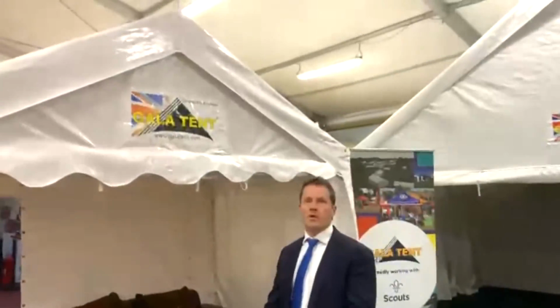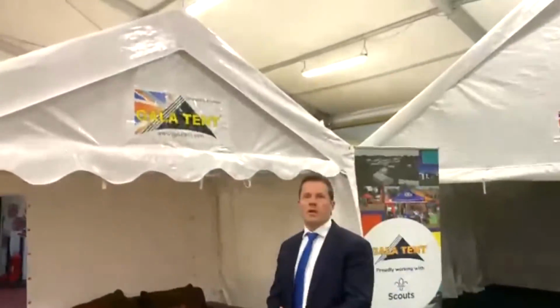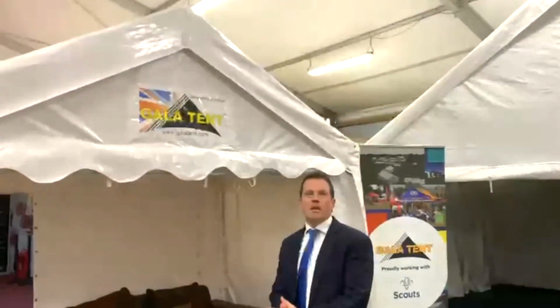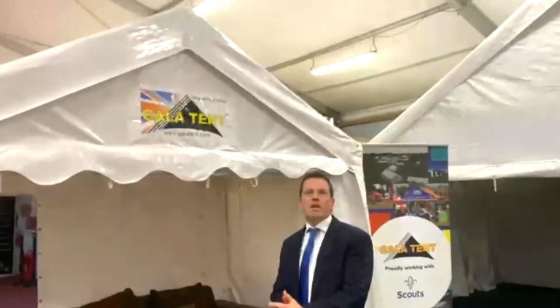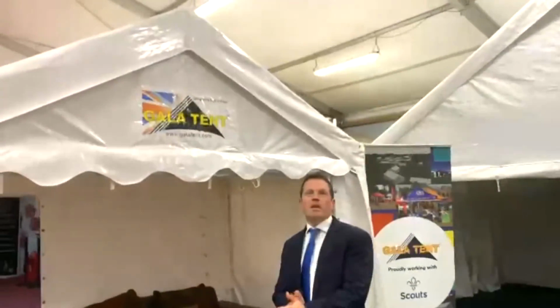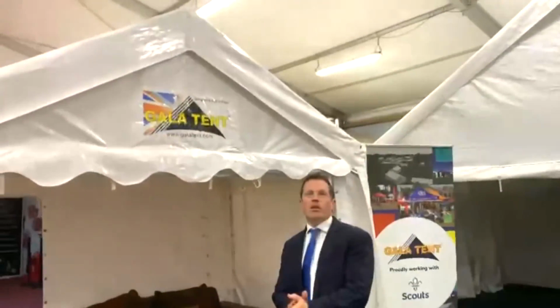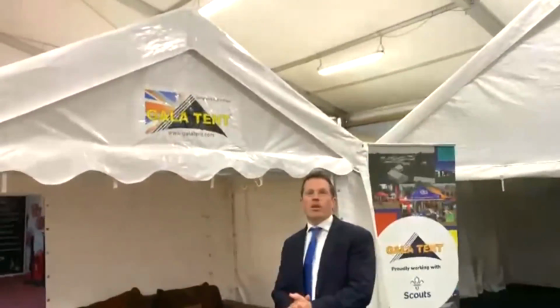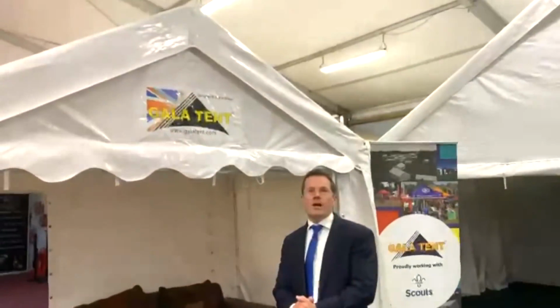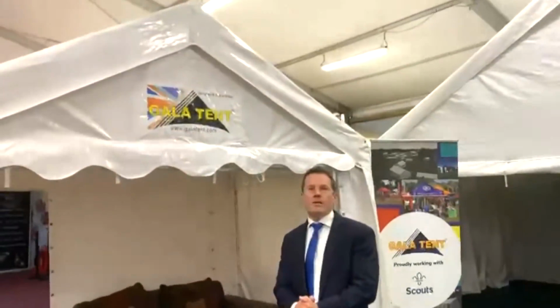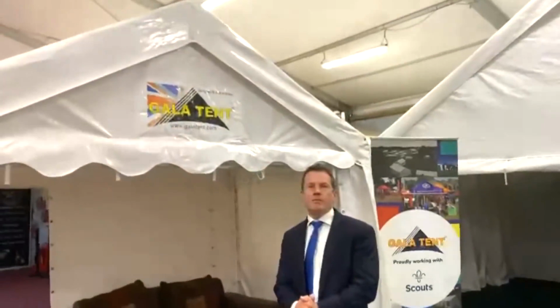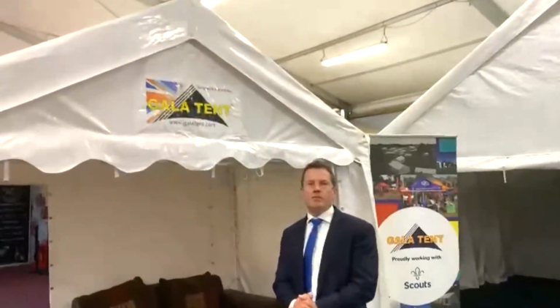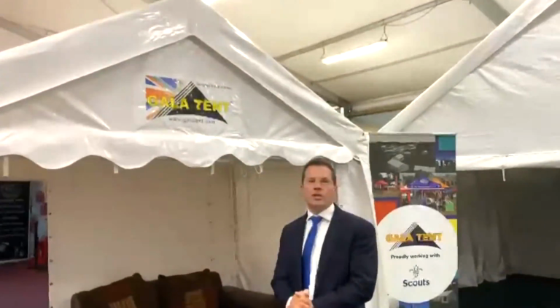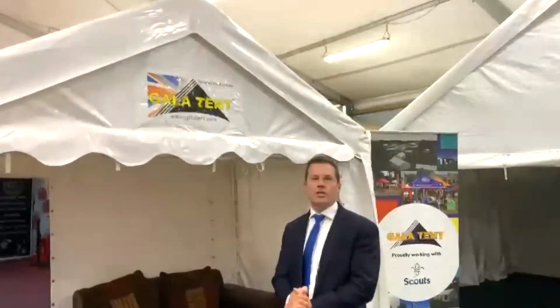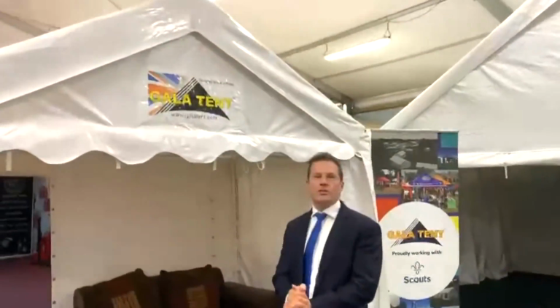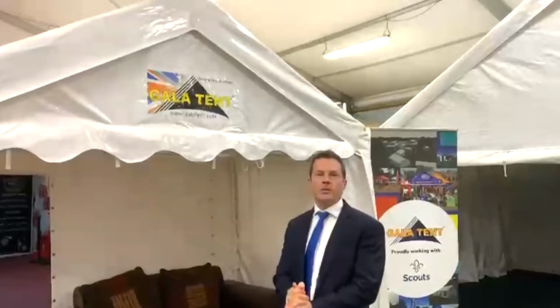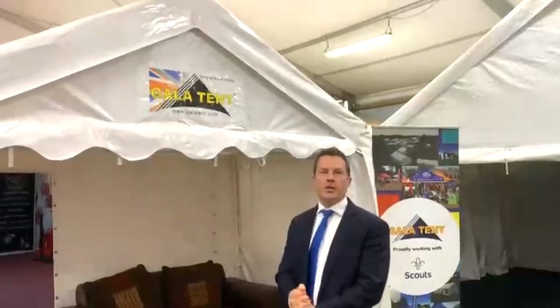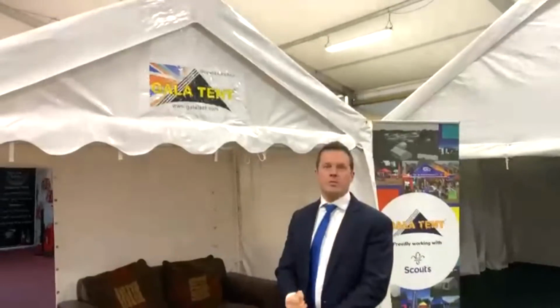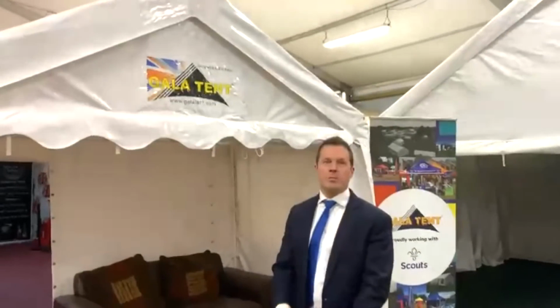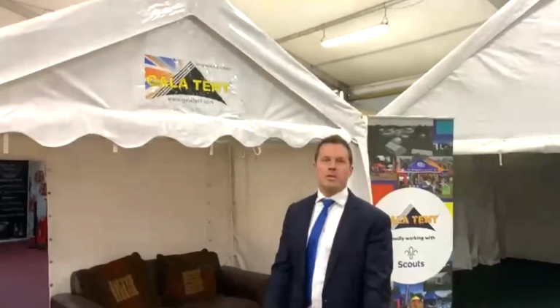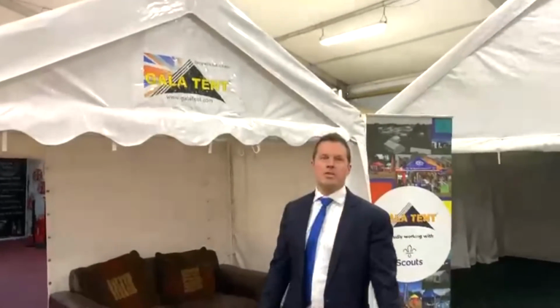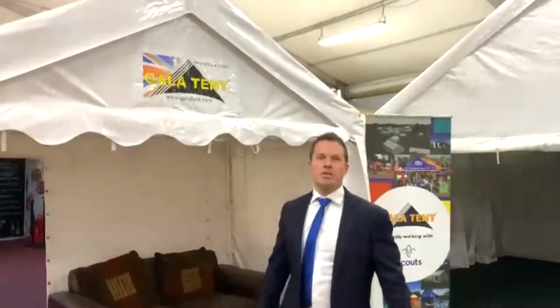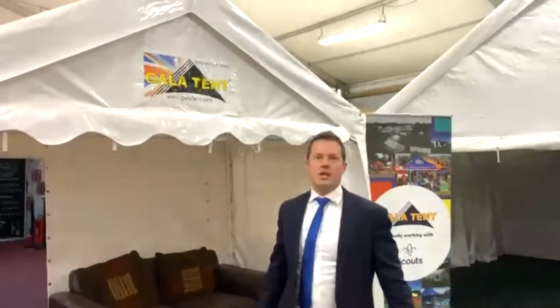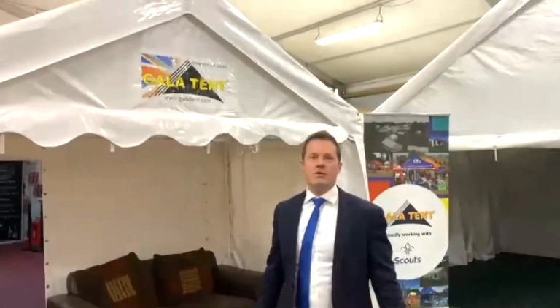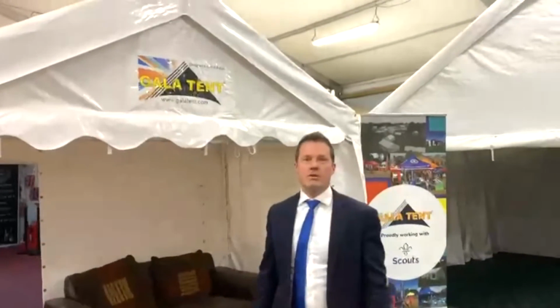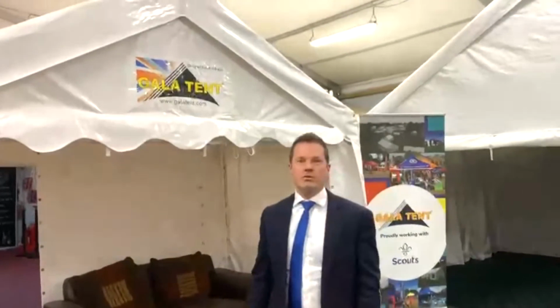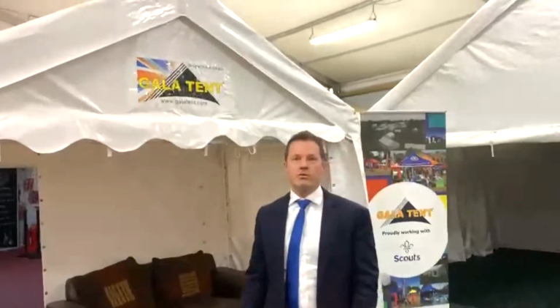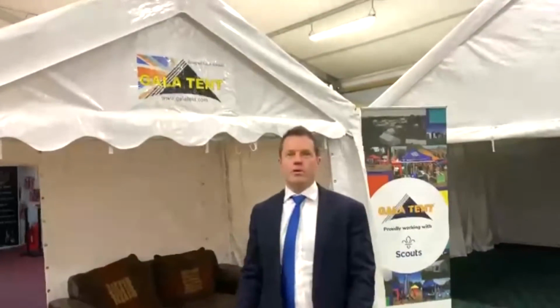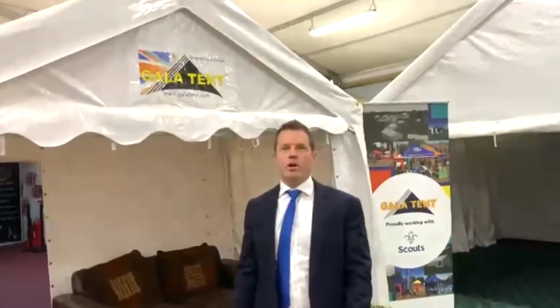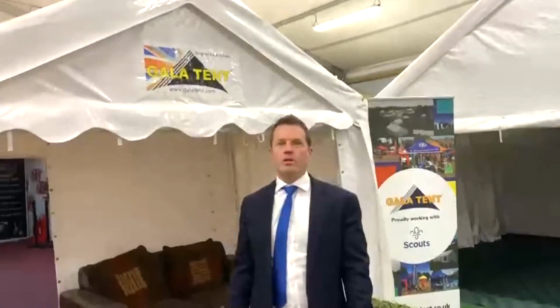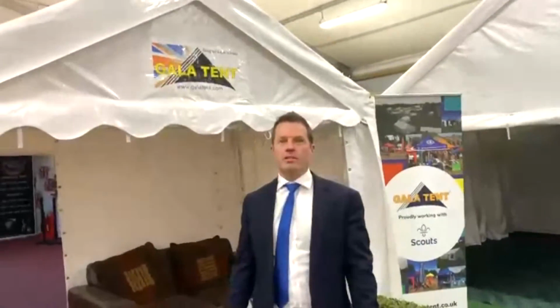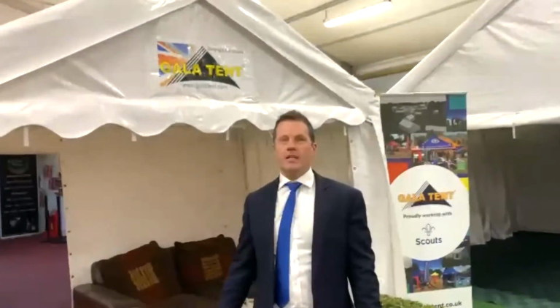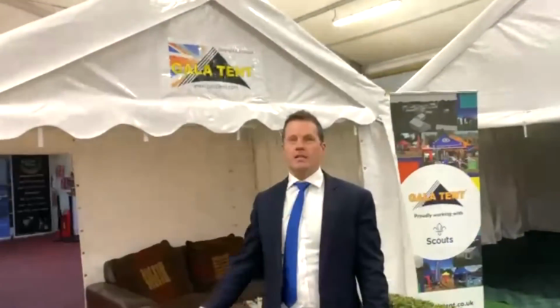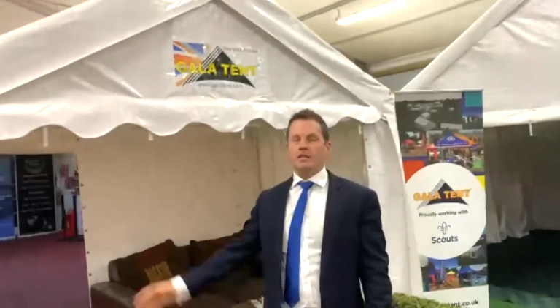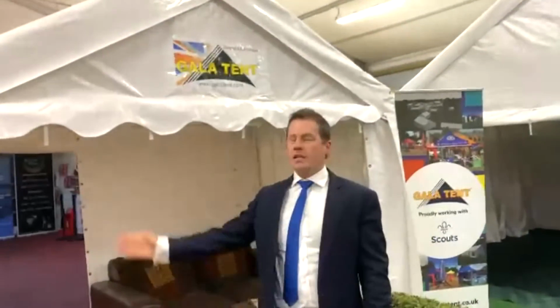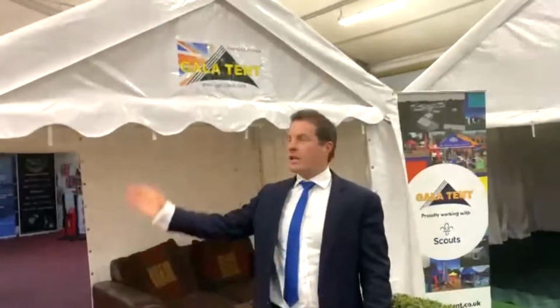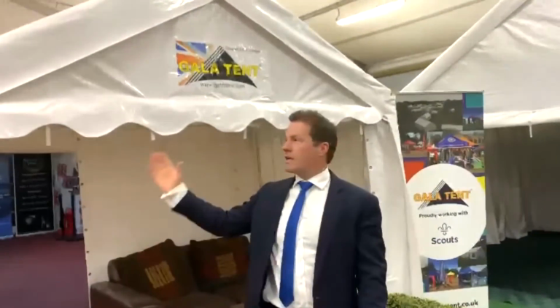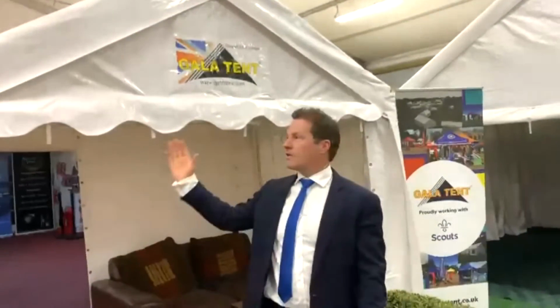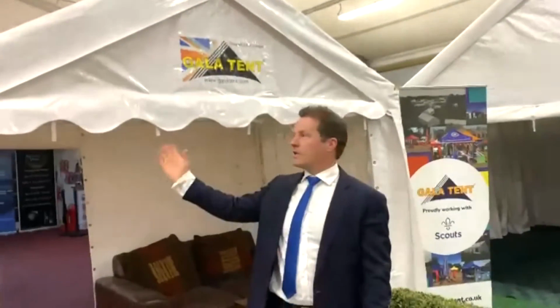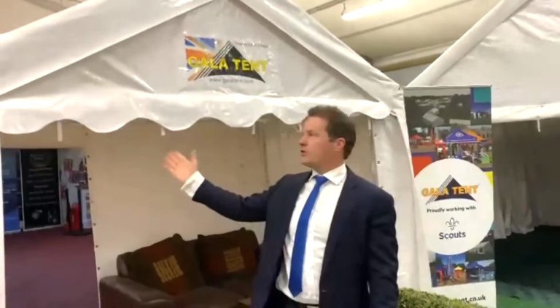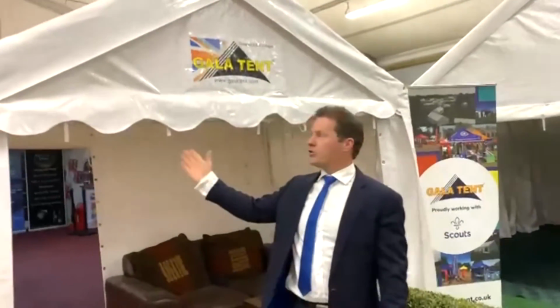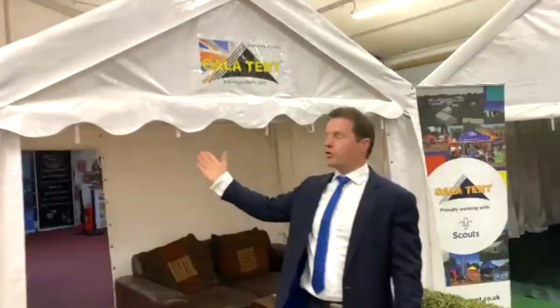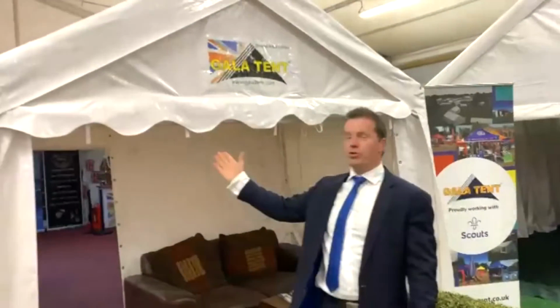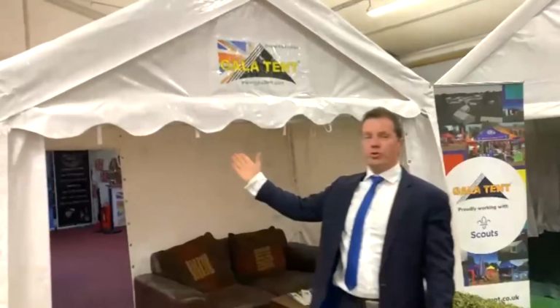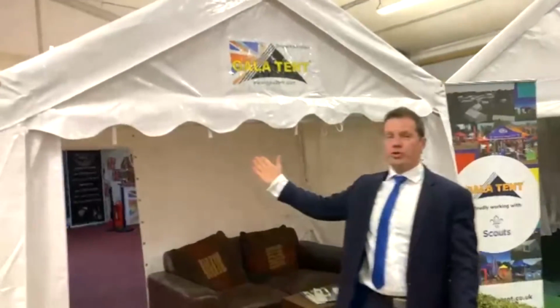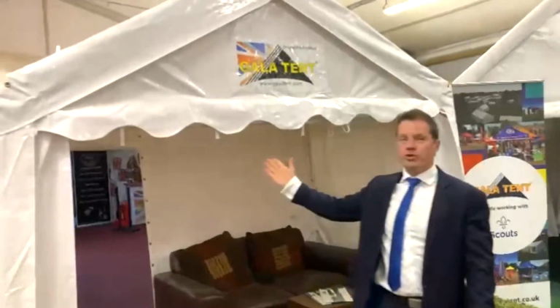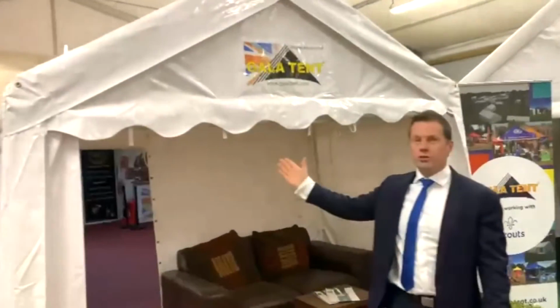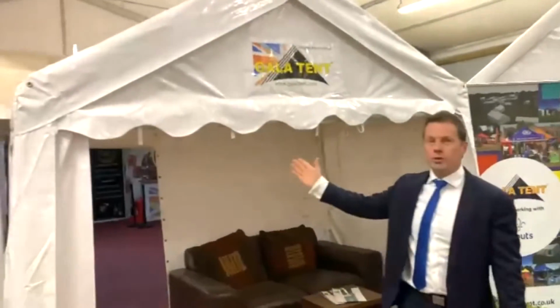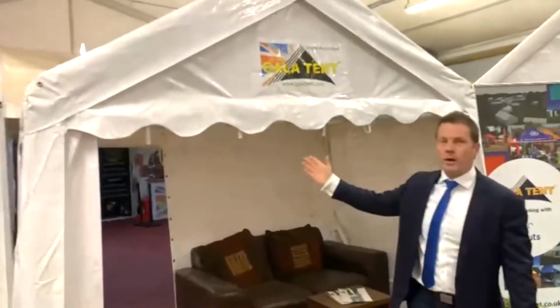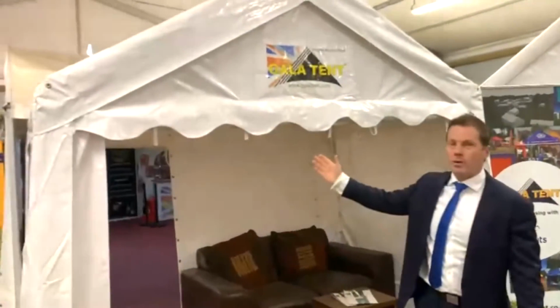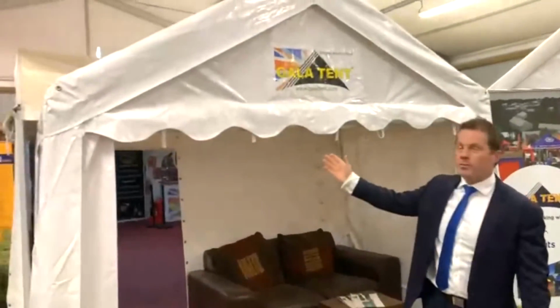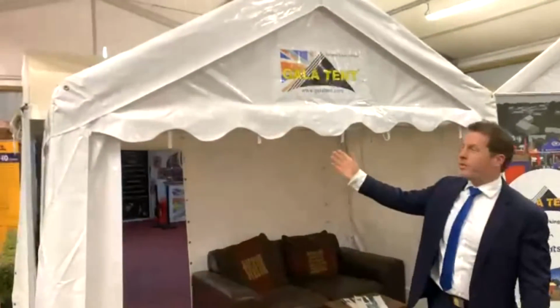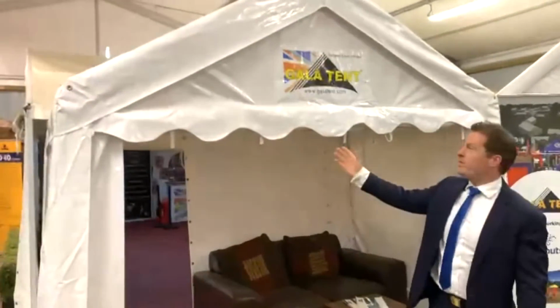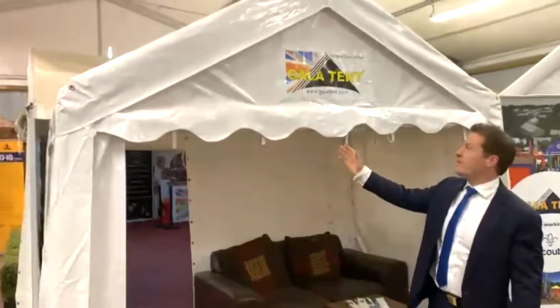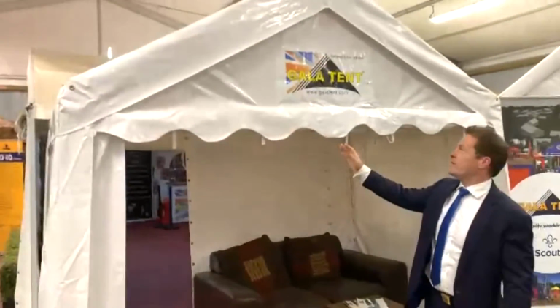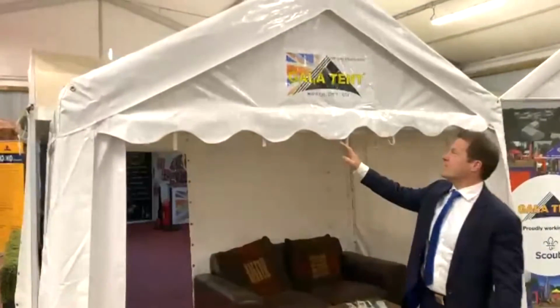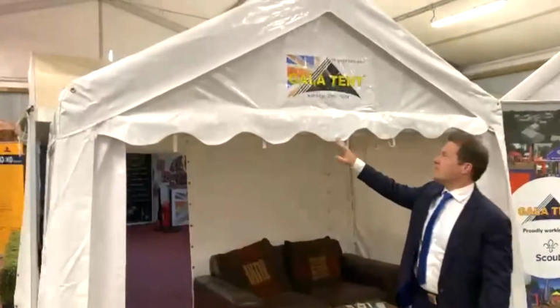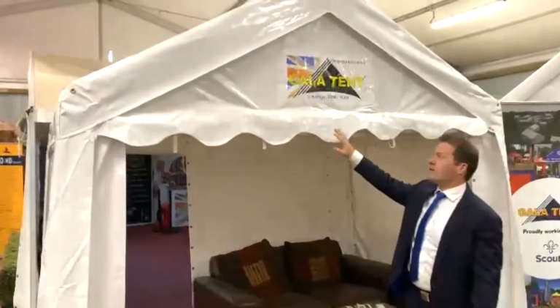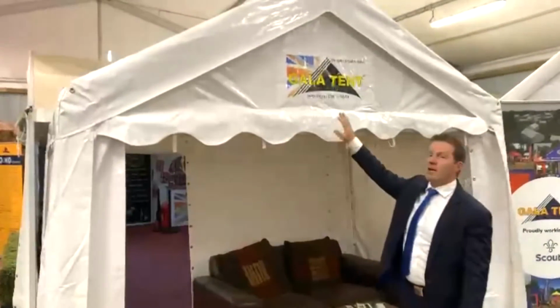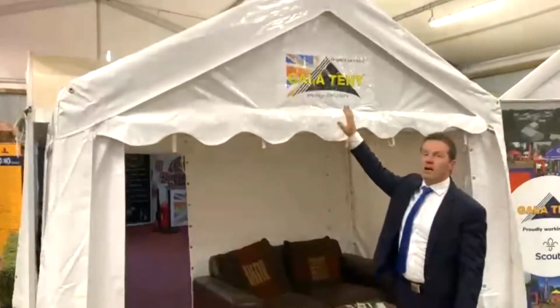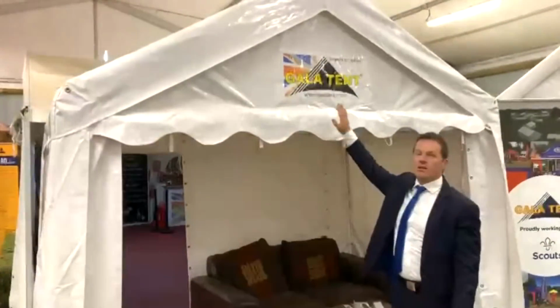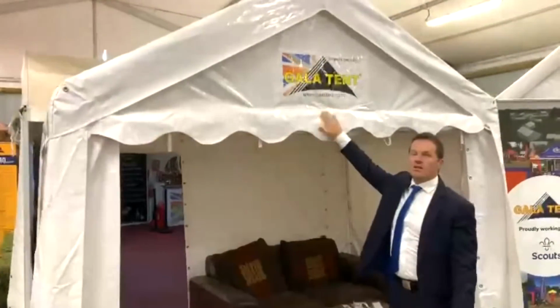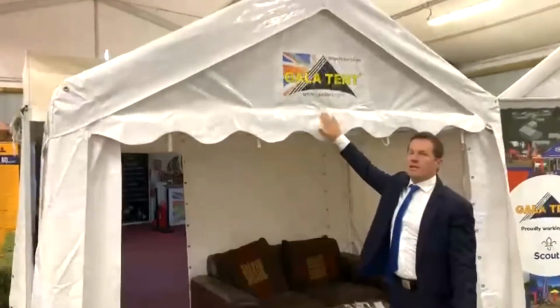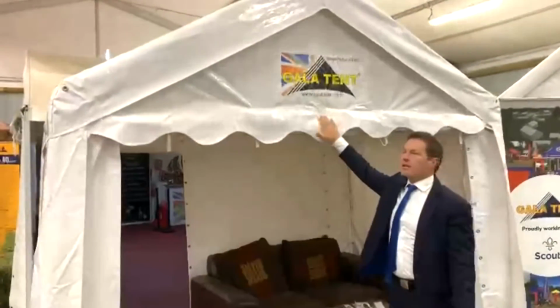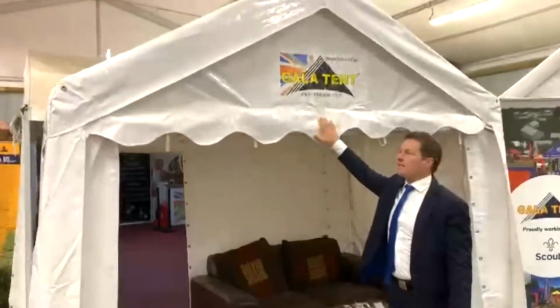Hello, I'm Jason Mace, Managing Director of Gala Tent, and I'd like to introduce you to our PVC Gala Tent.